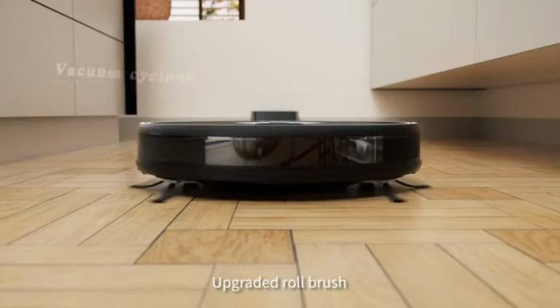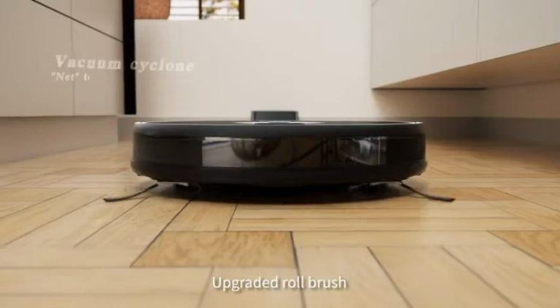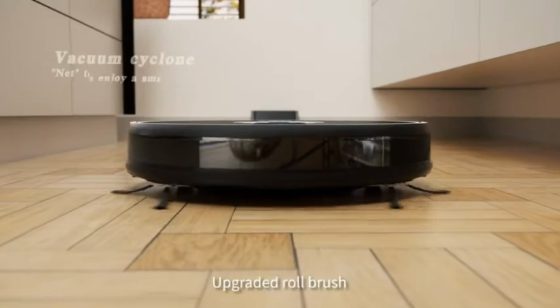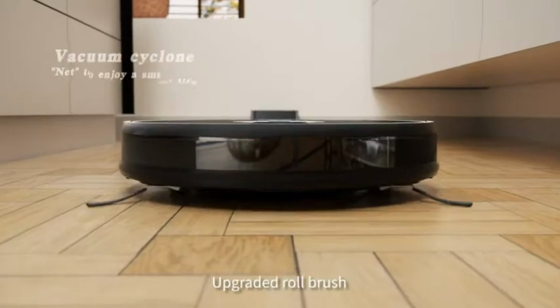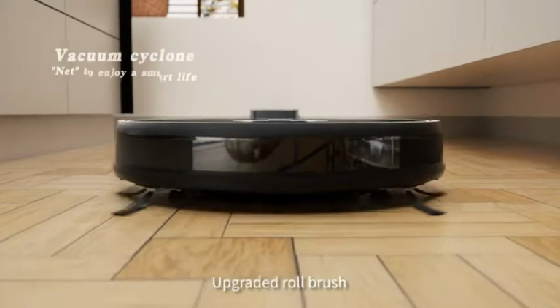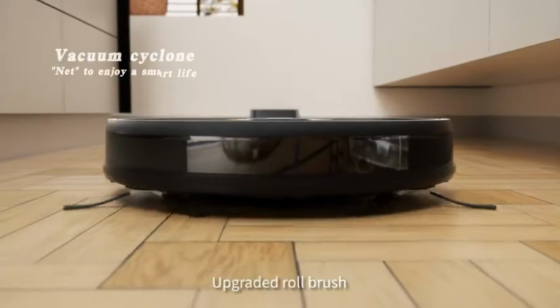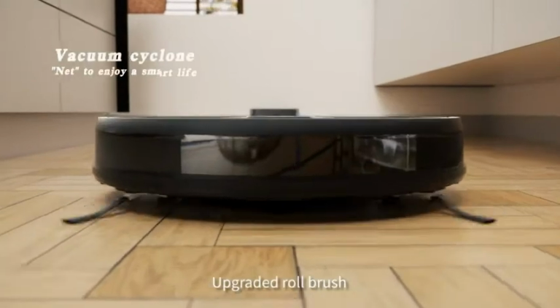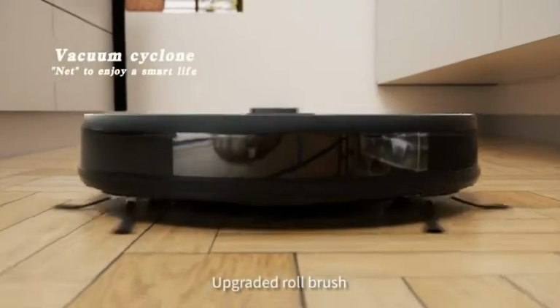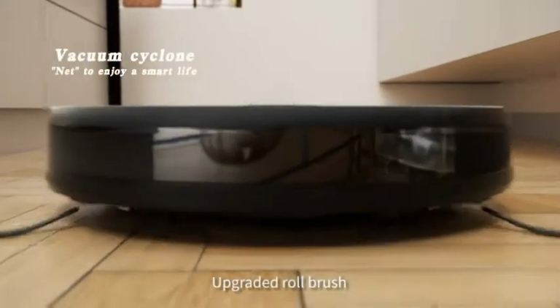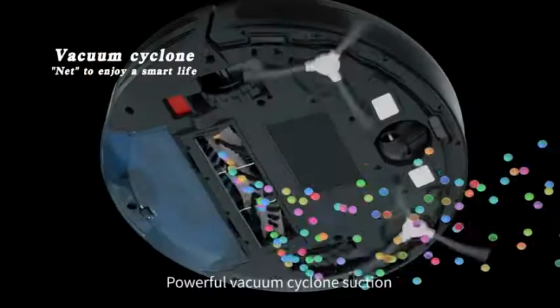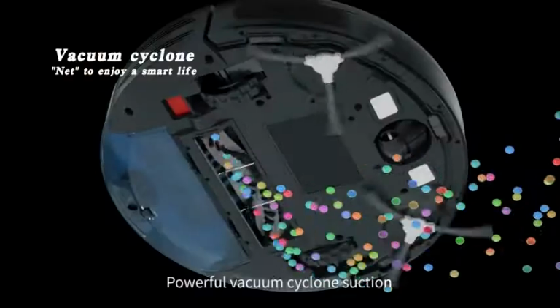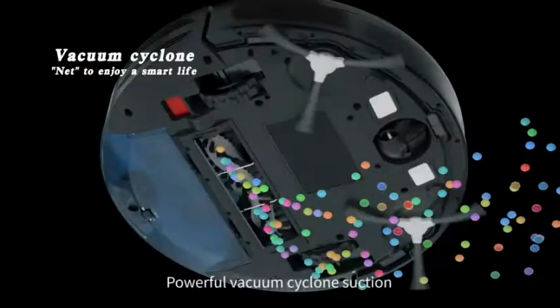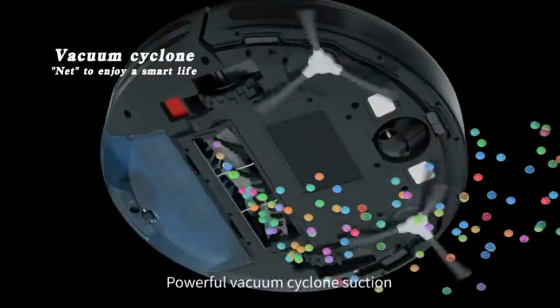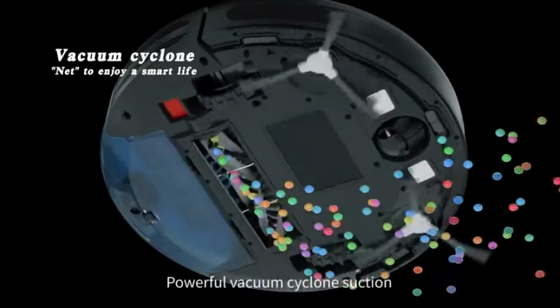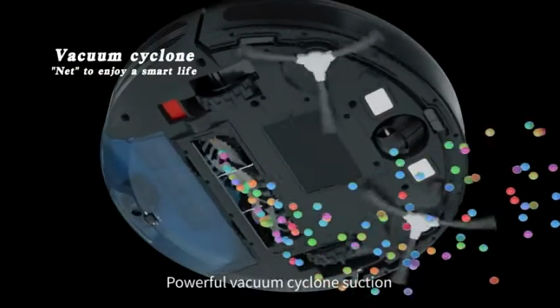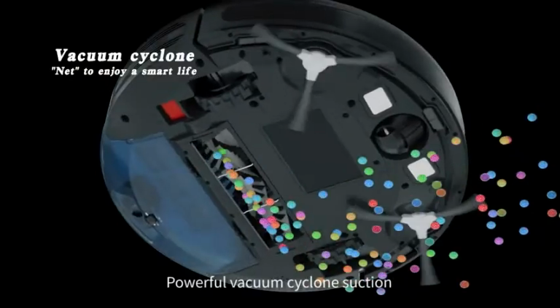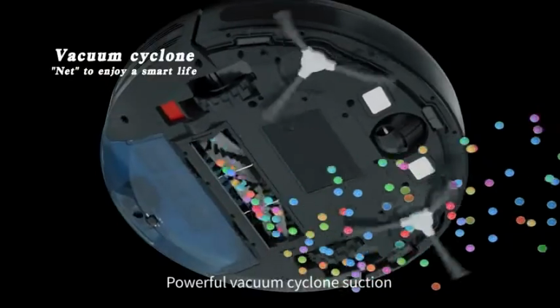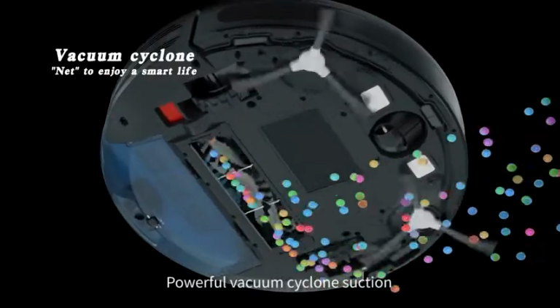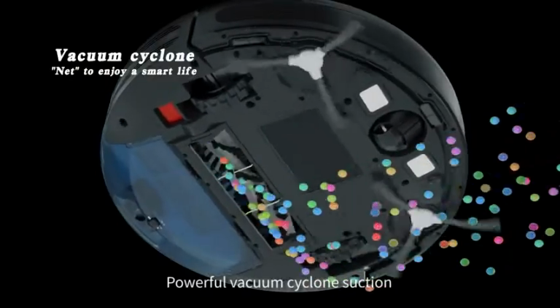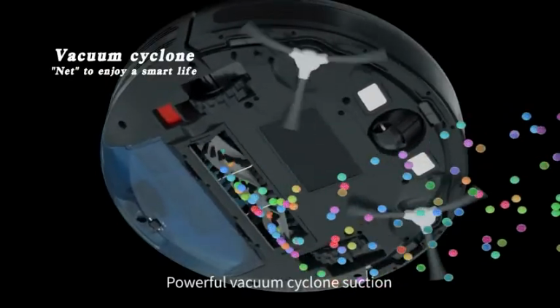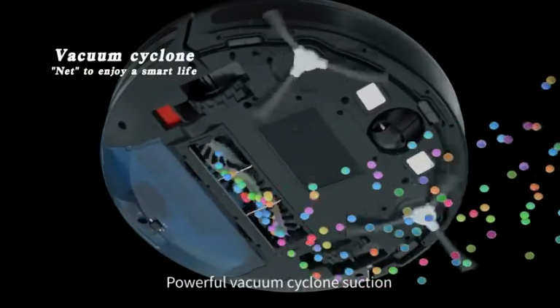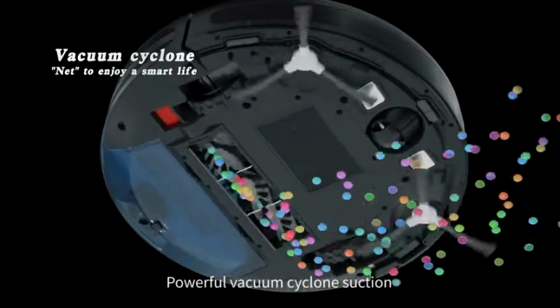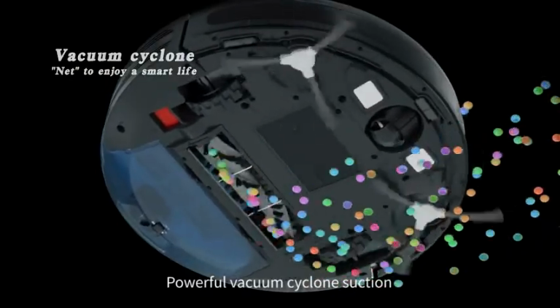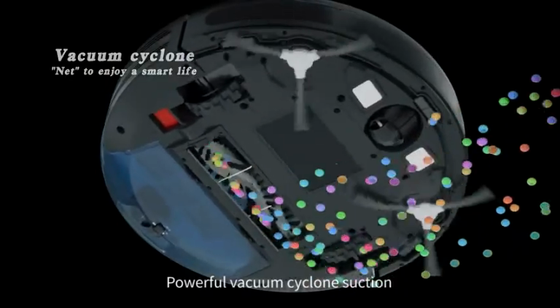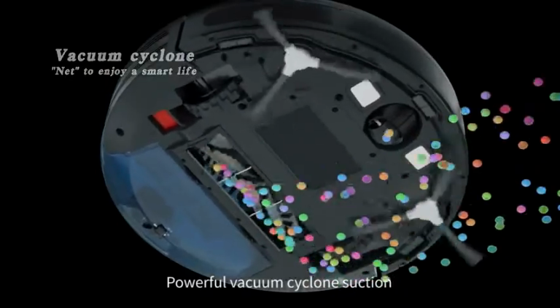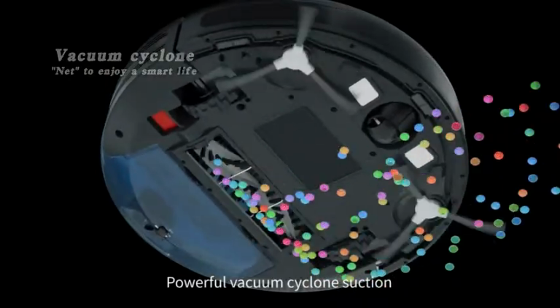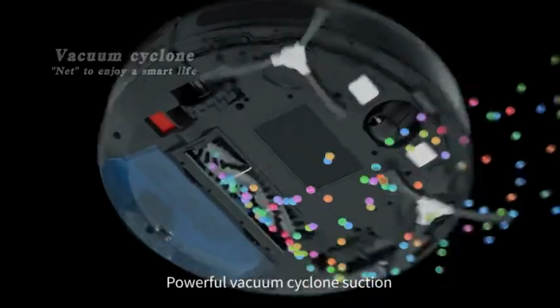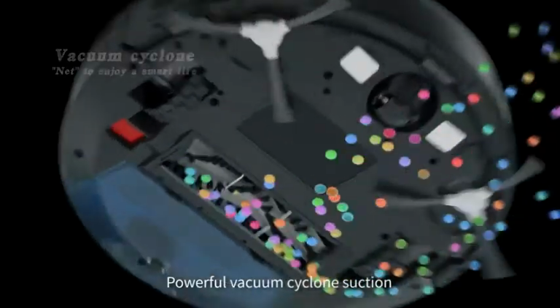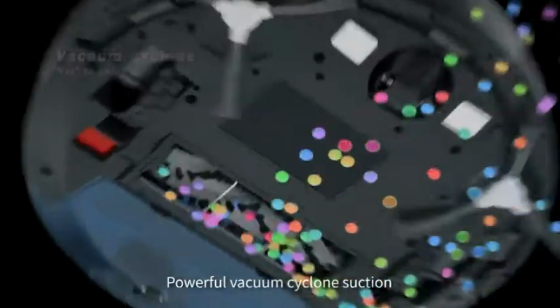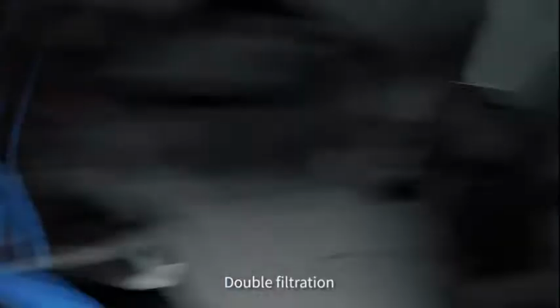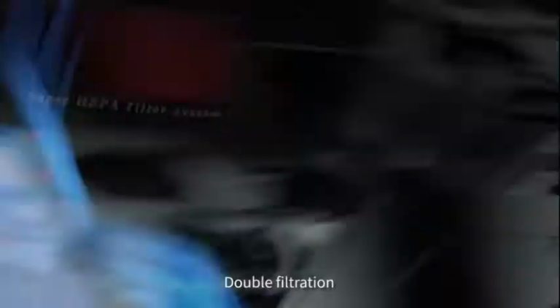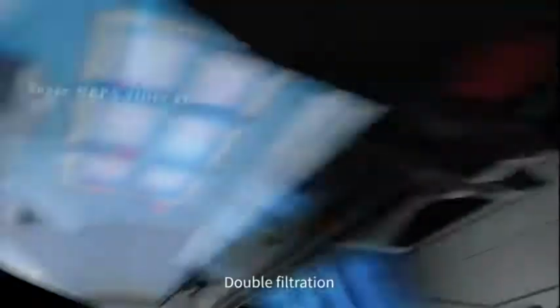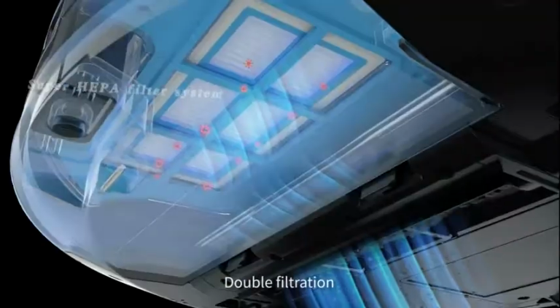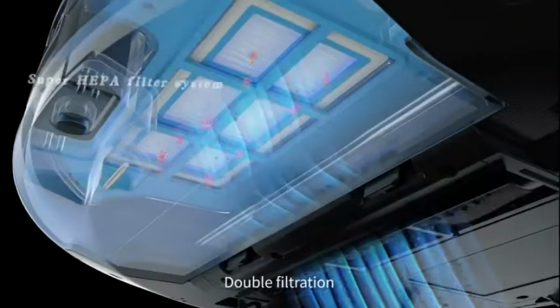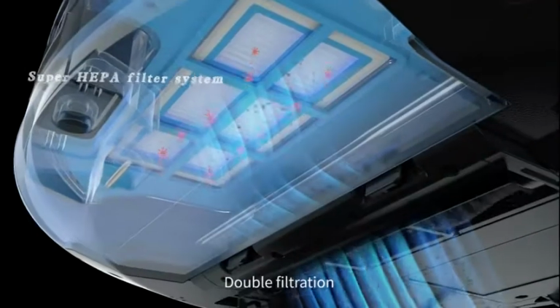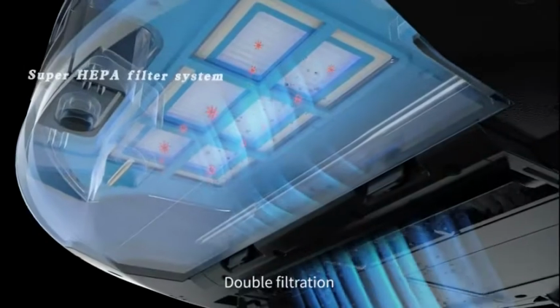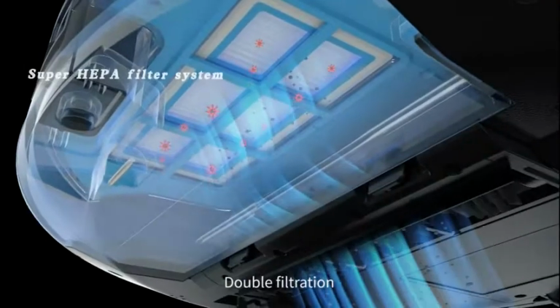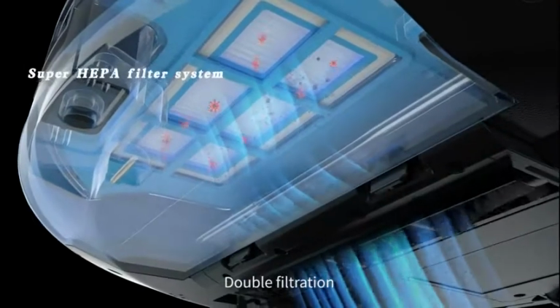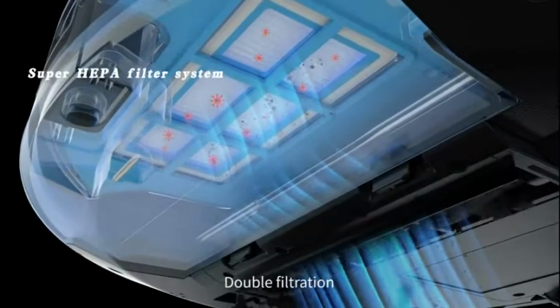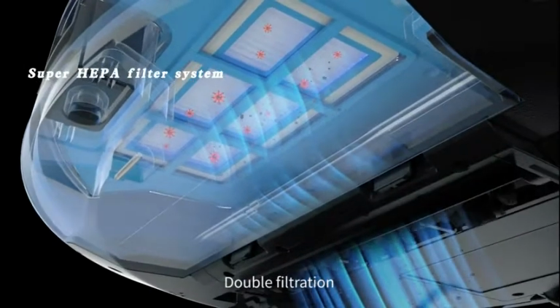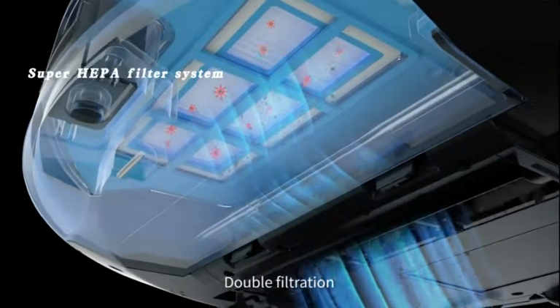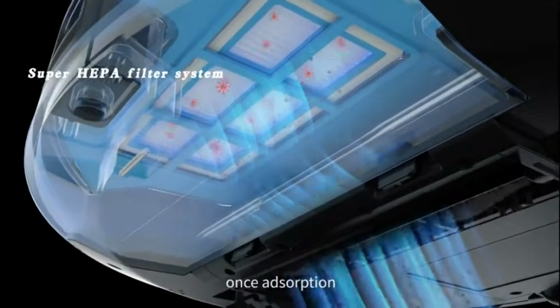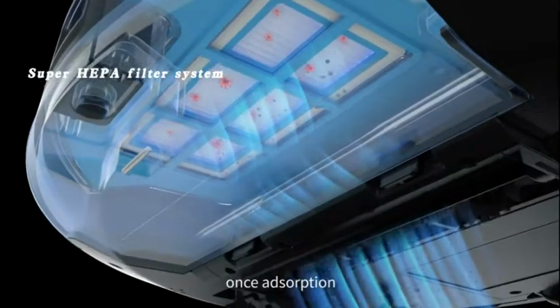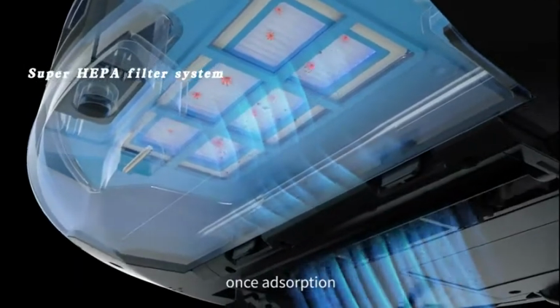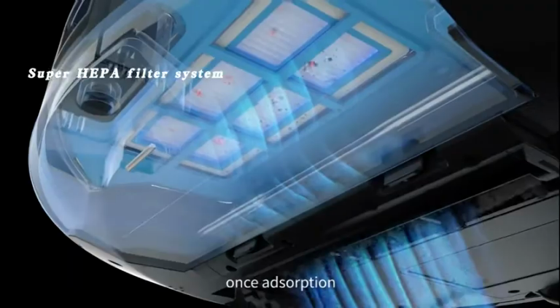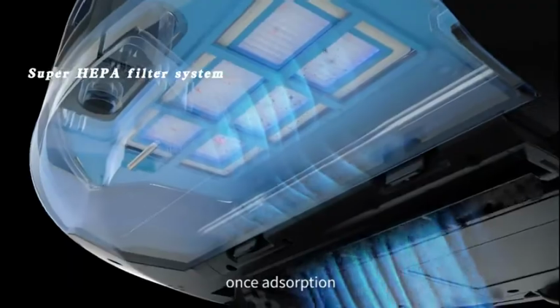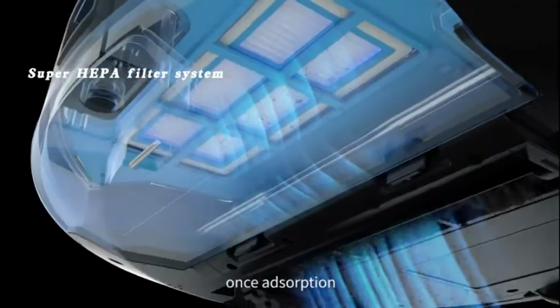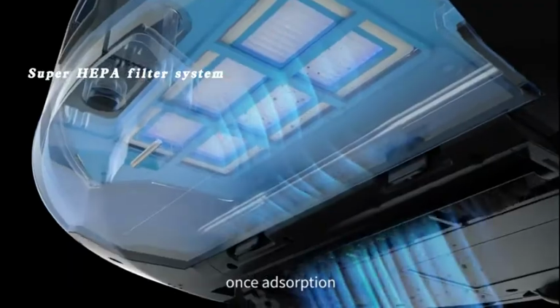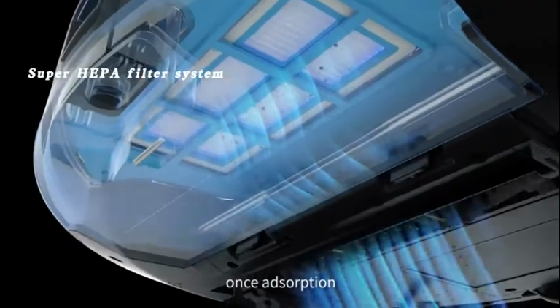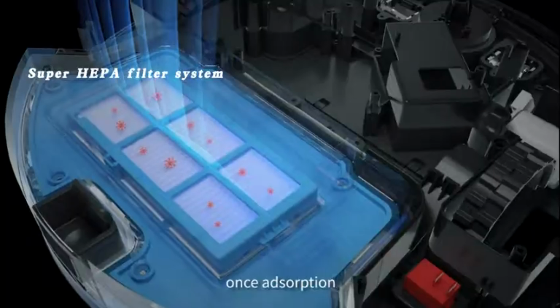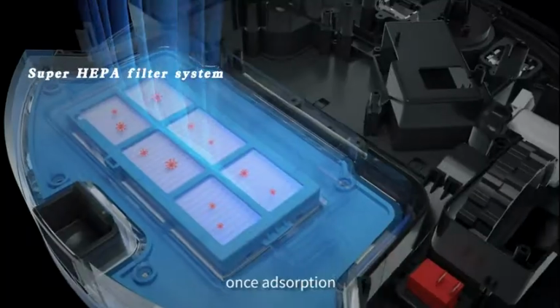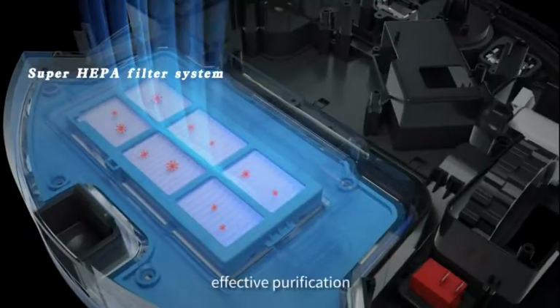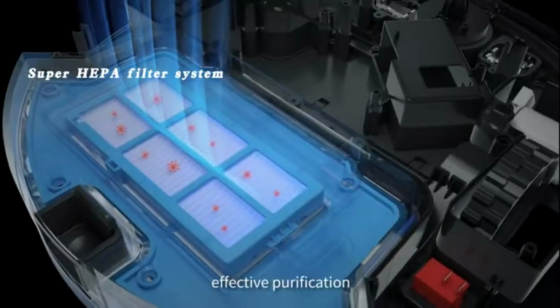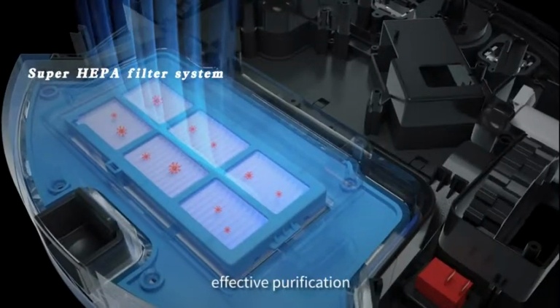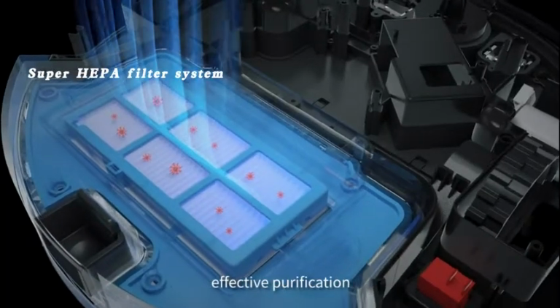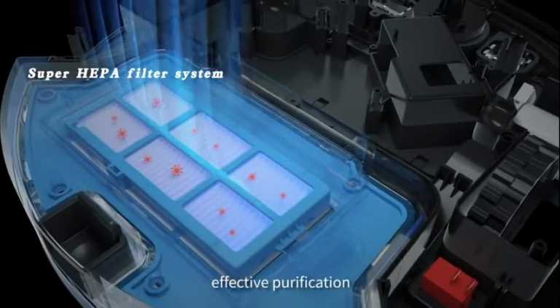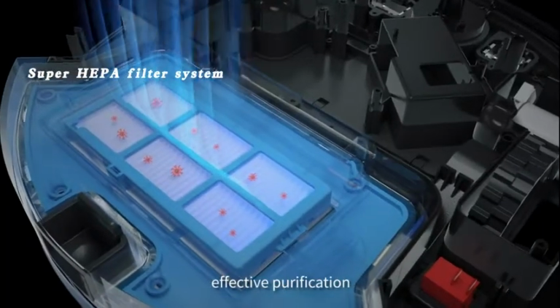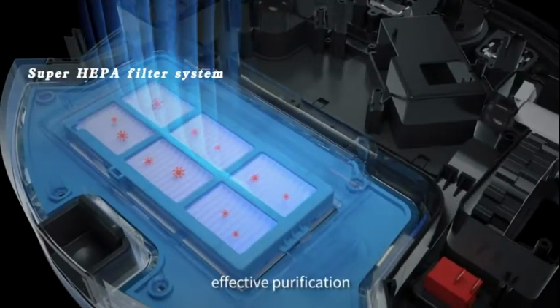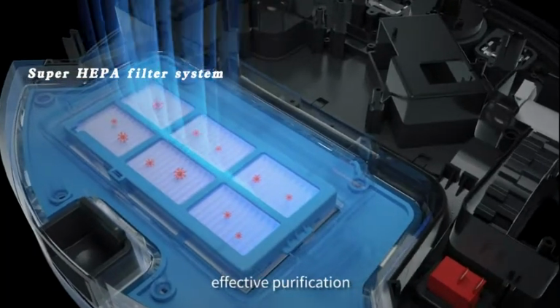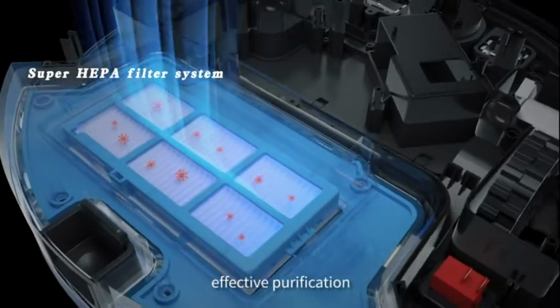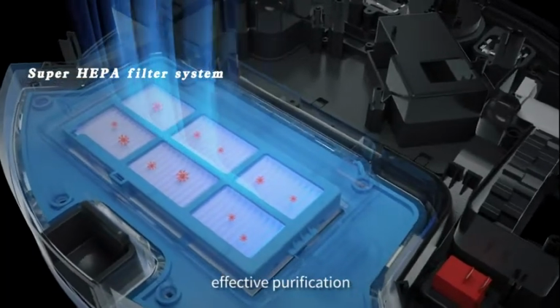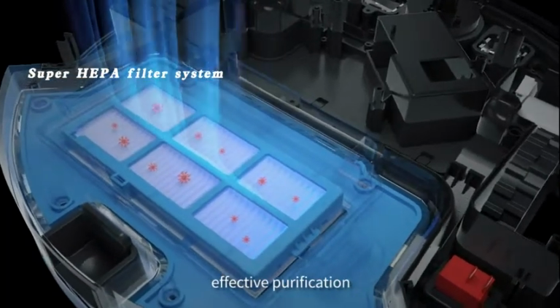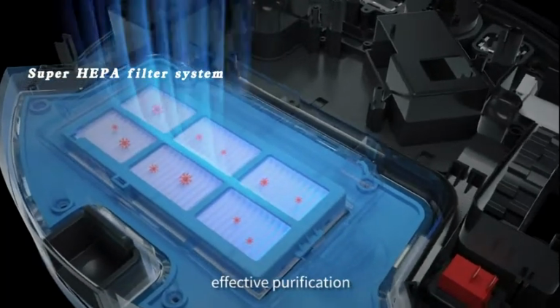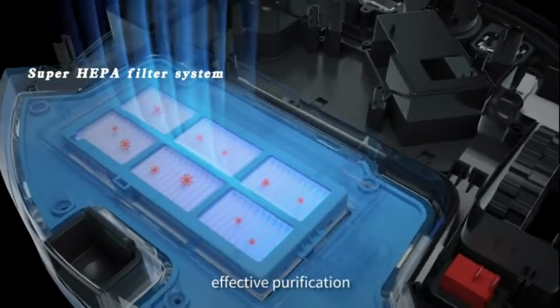Upgraded roll brush, powerful vacuum cyclone suction, double filtration, strong adsorption, effective purification.